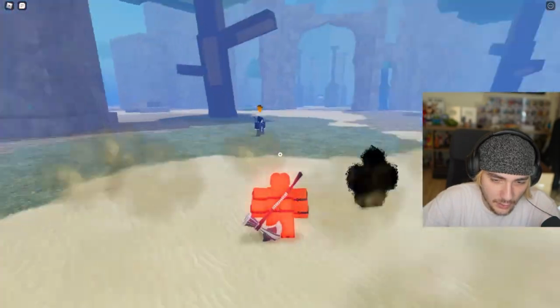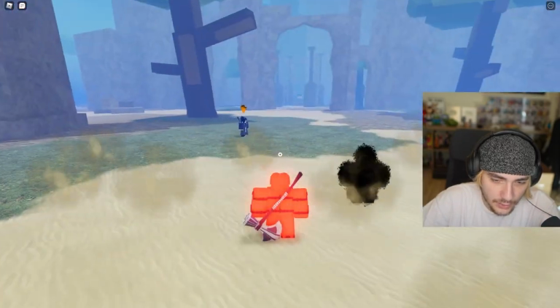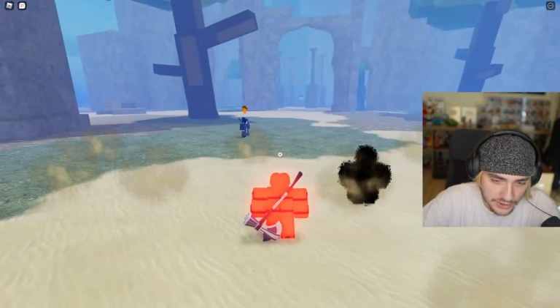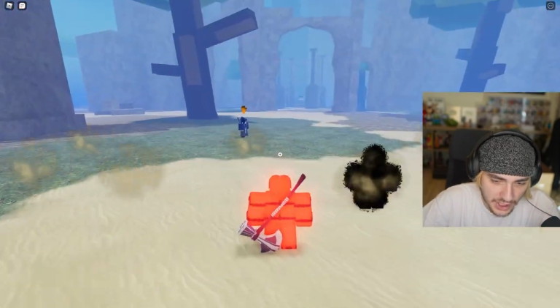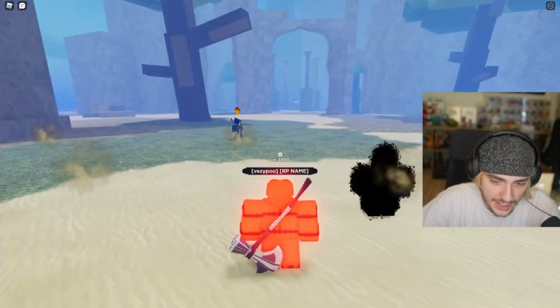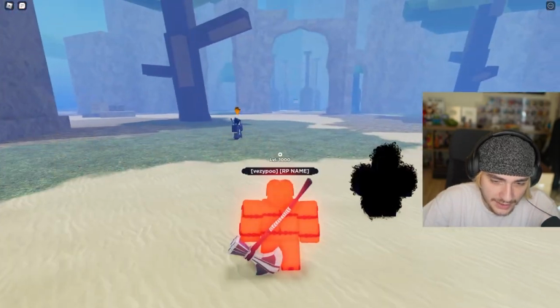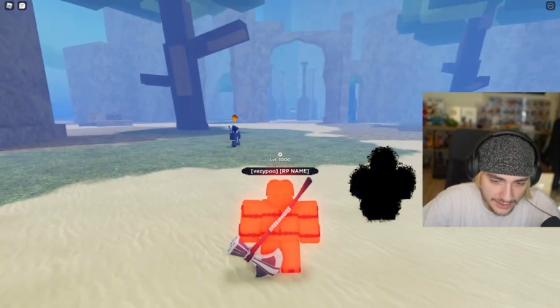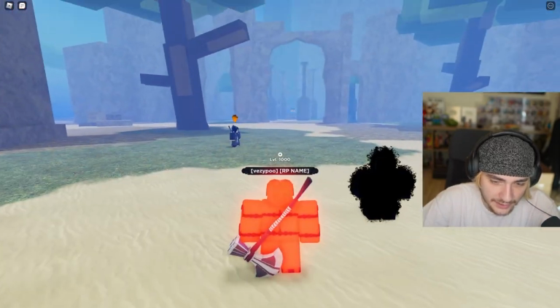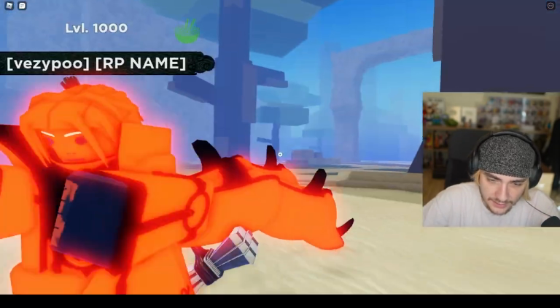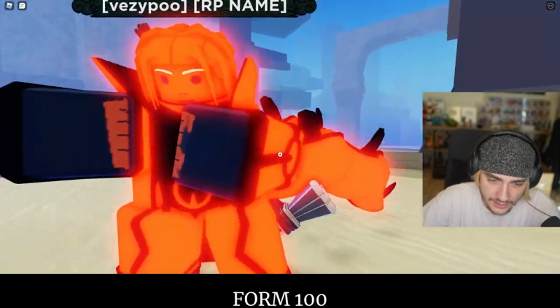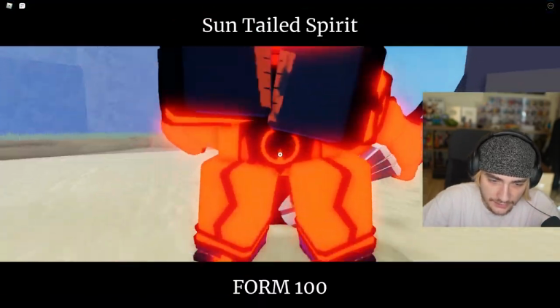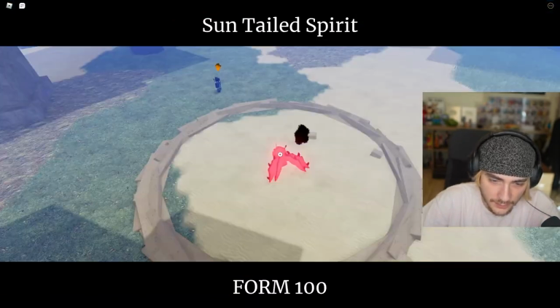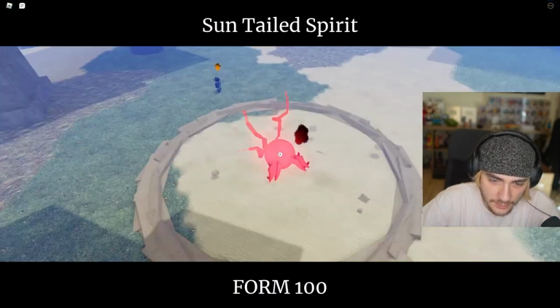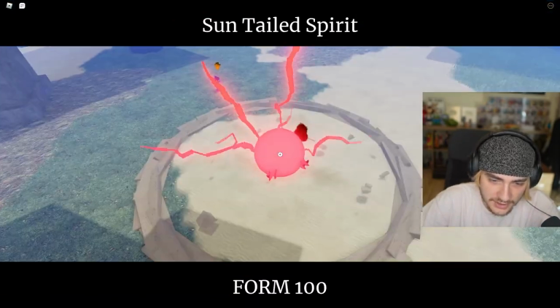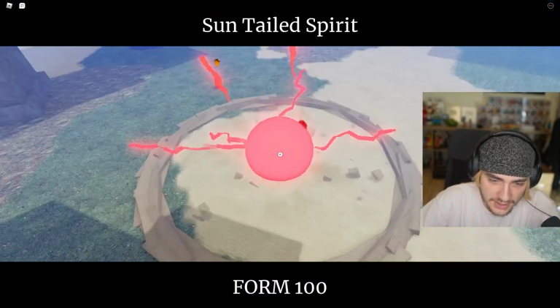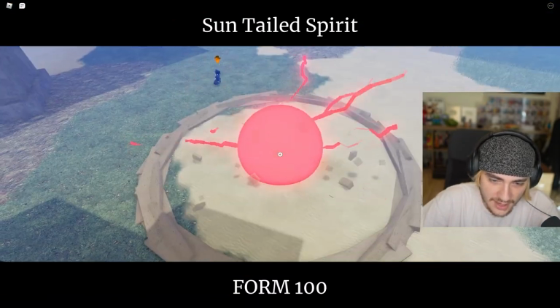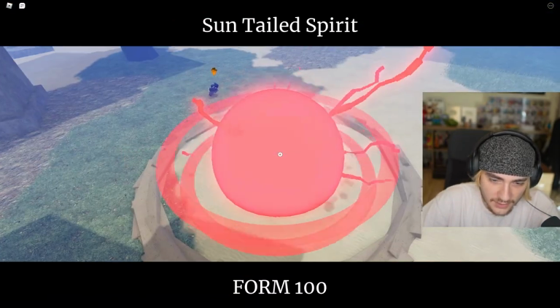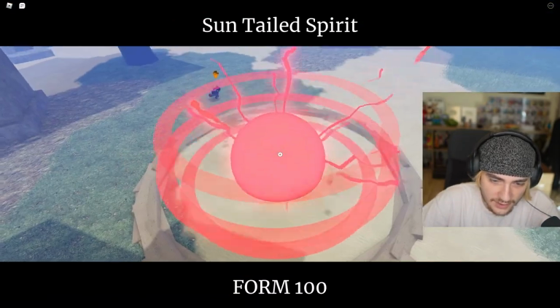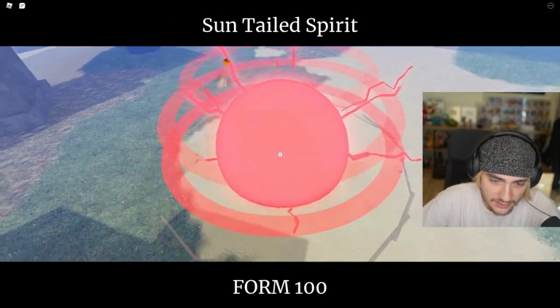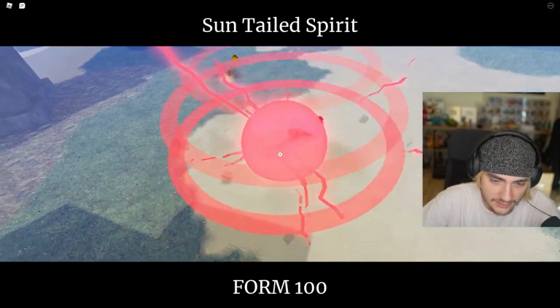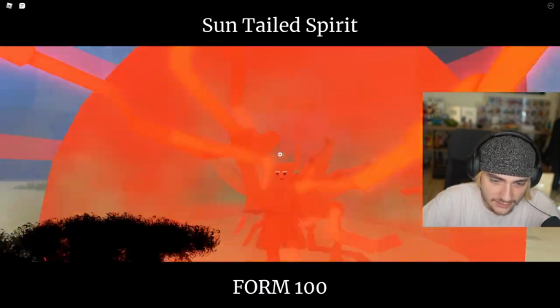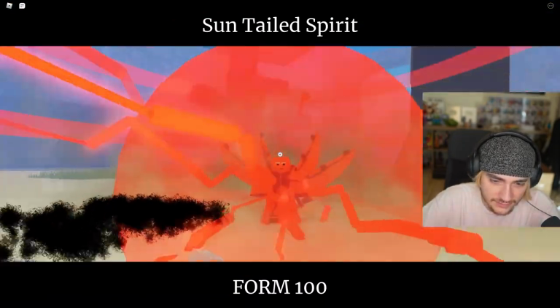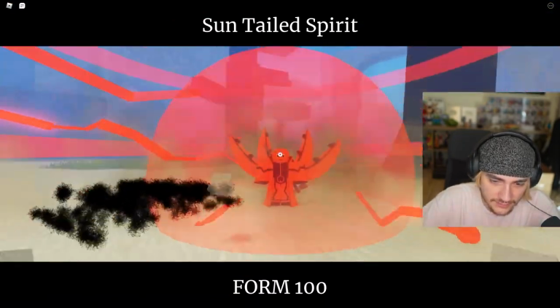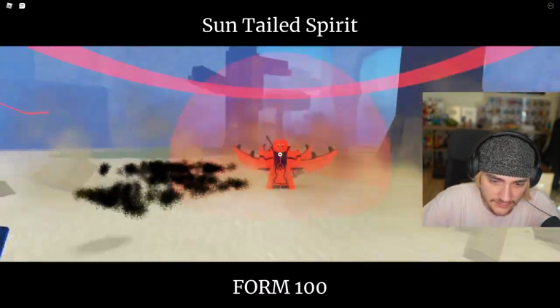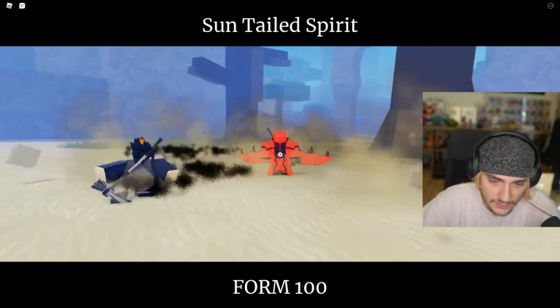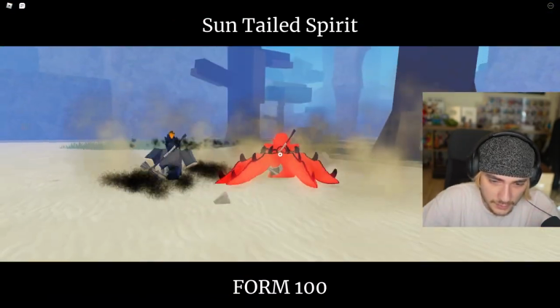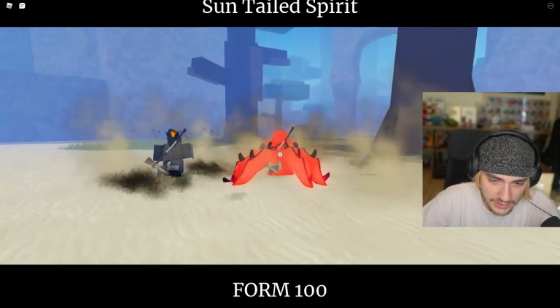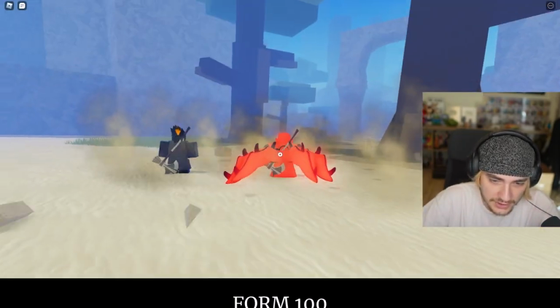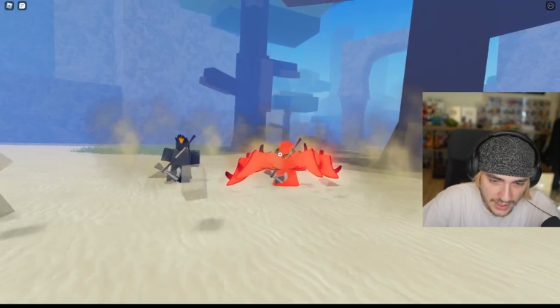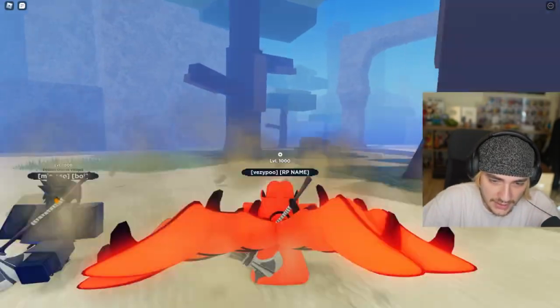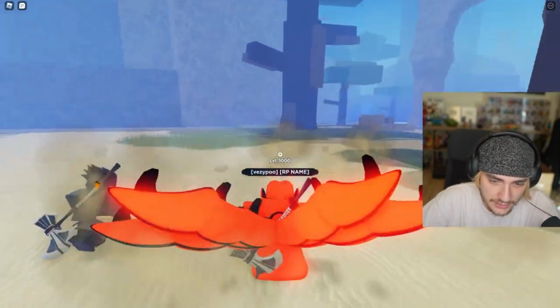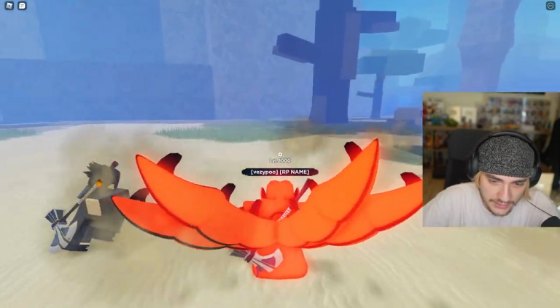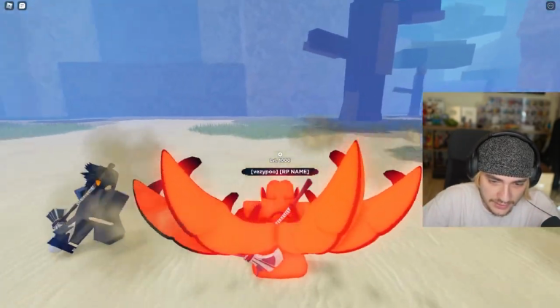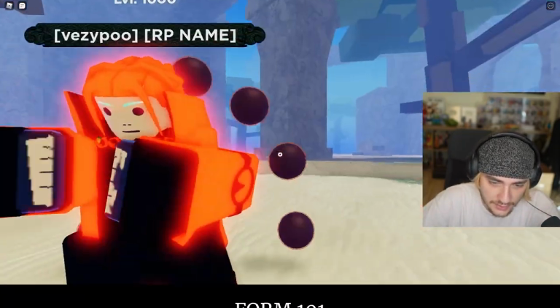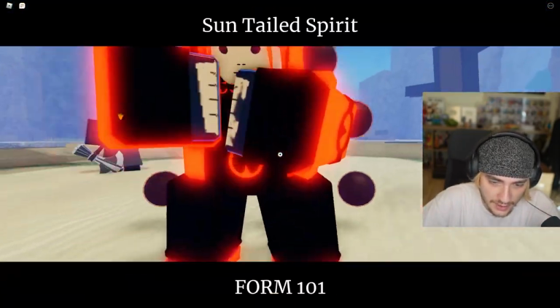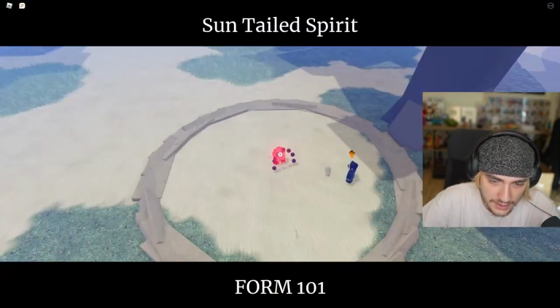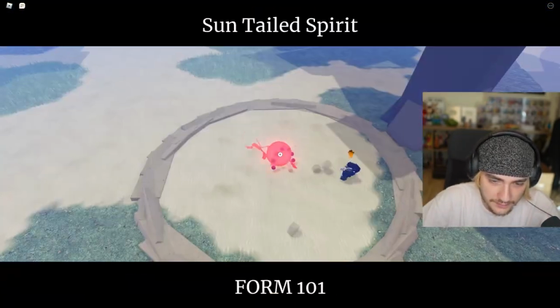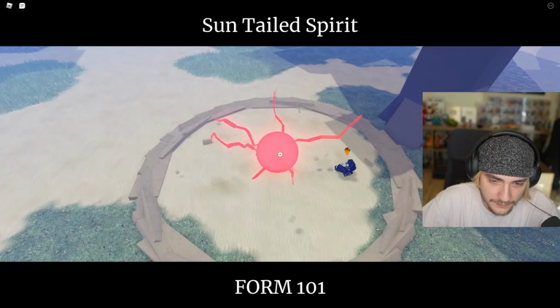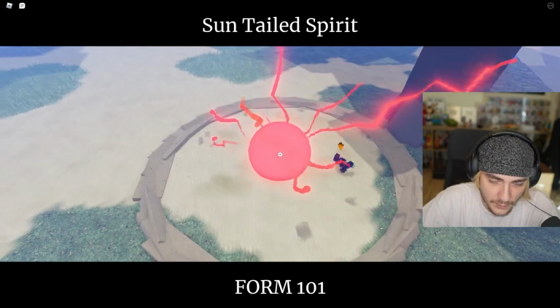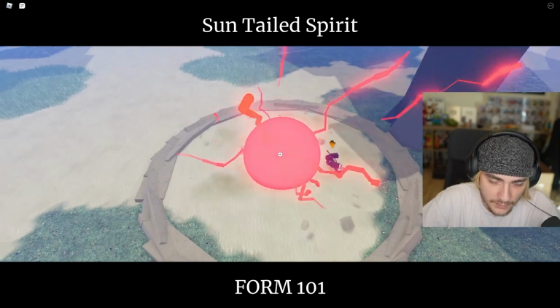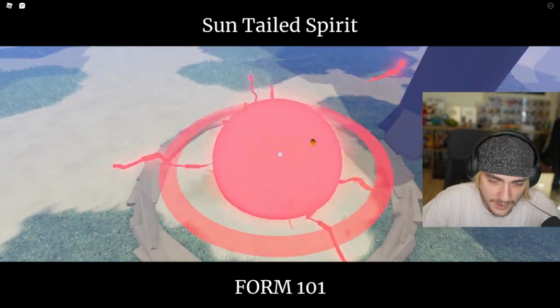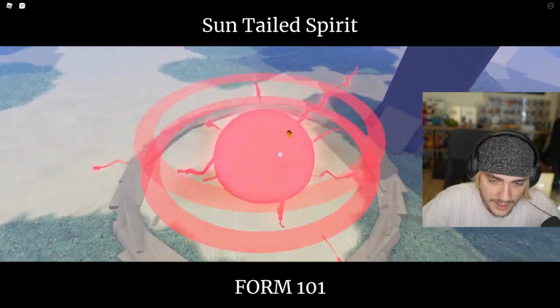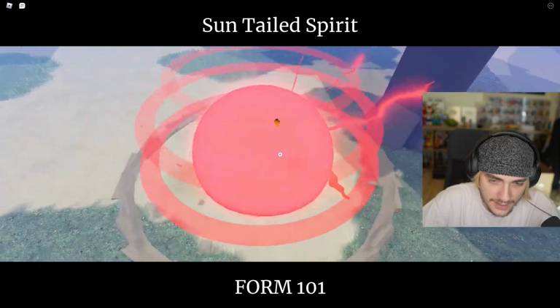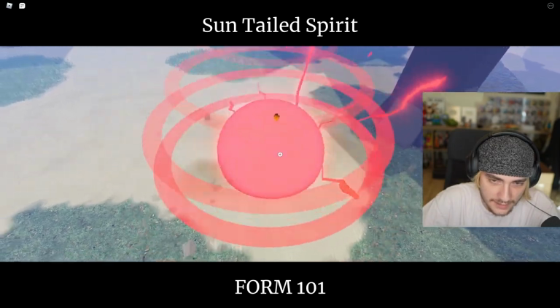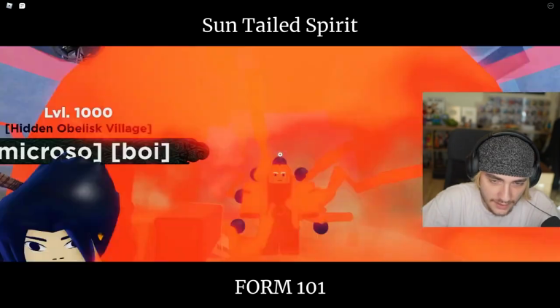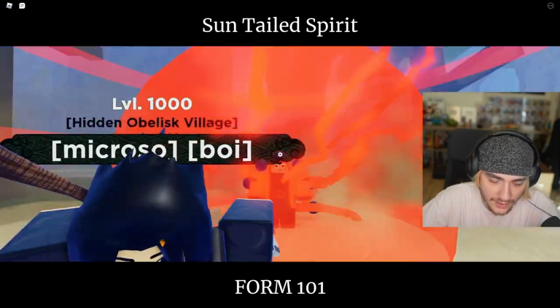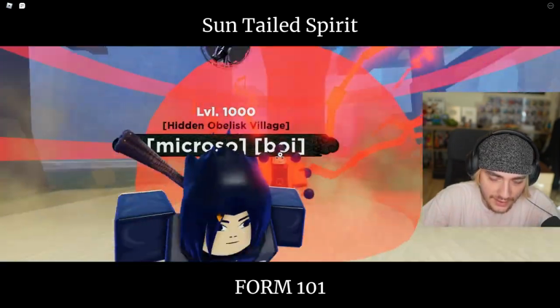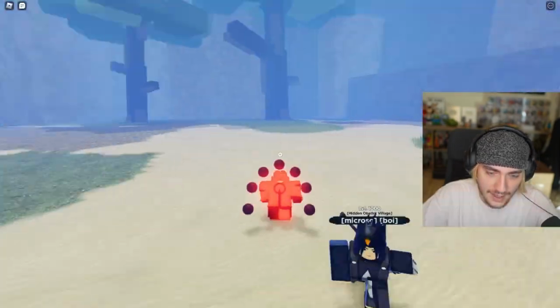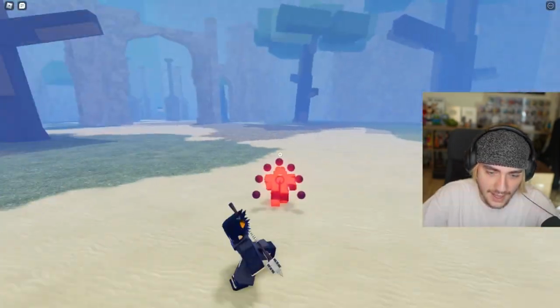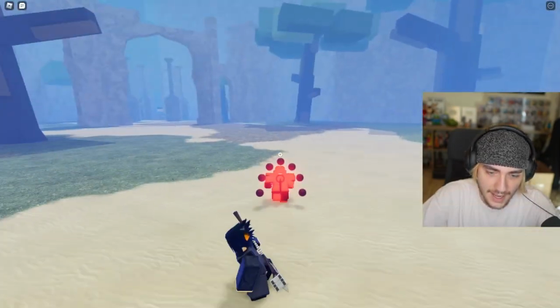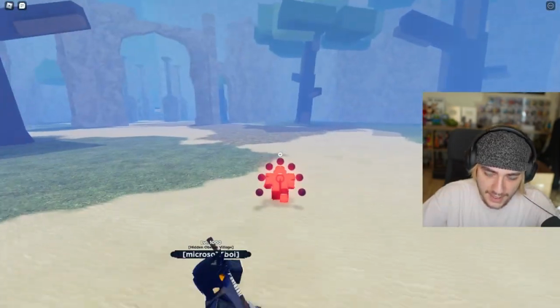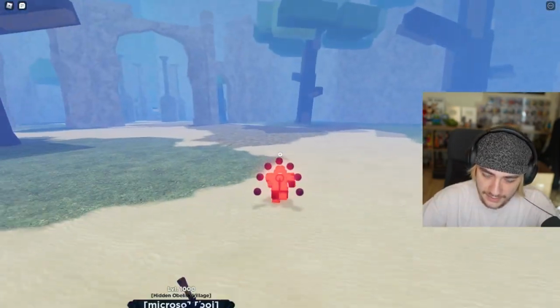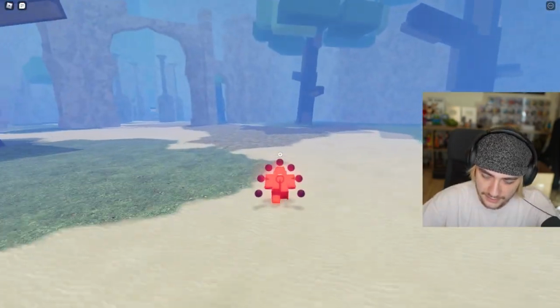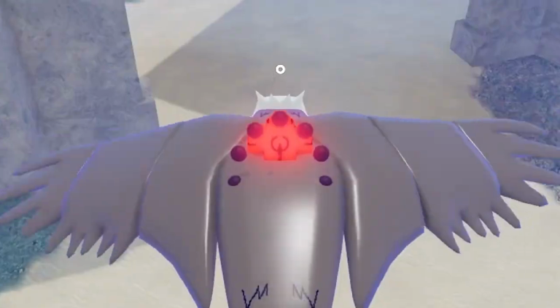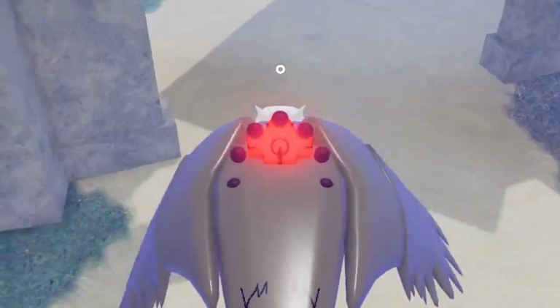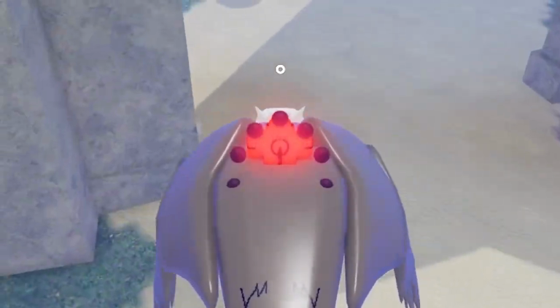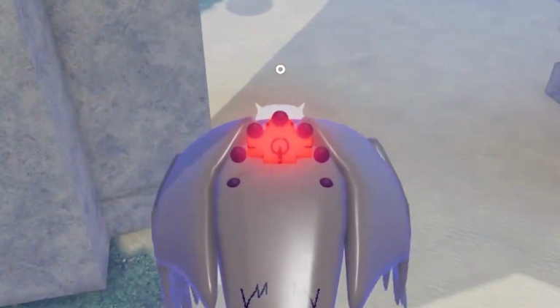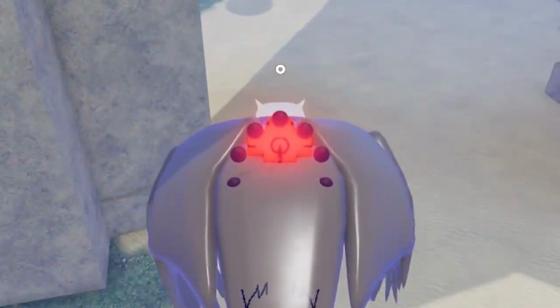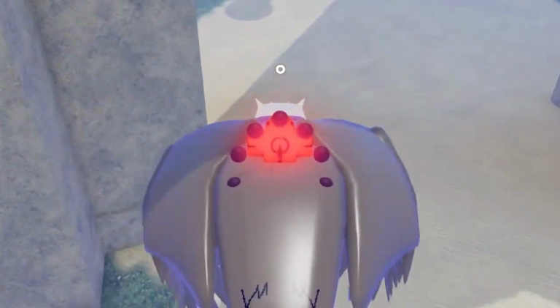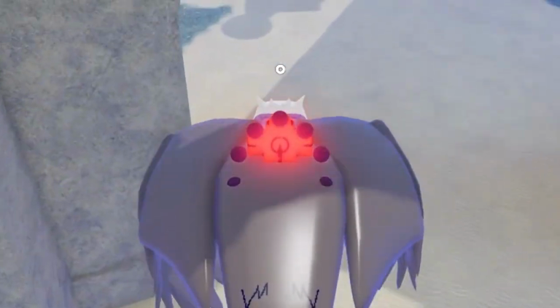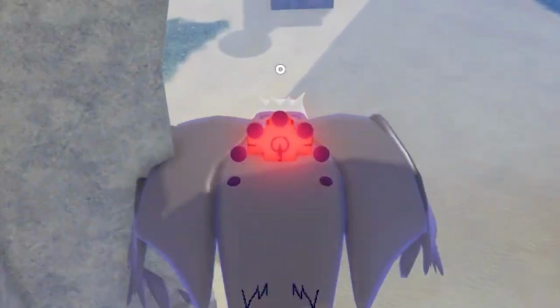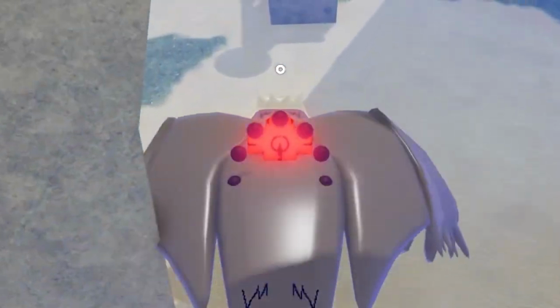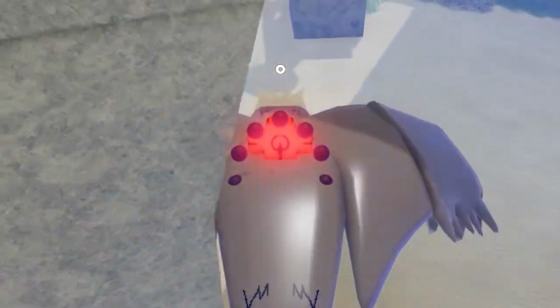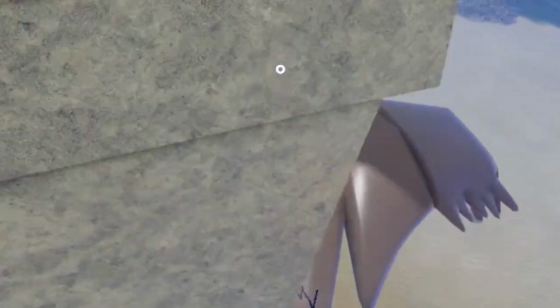Form six I look like an orange highlighter, form seven with the tails, and then form eight.